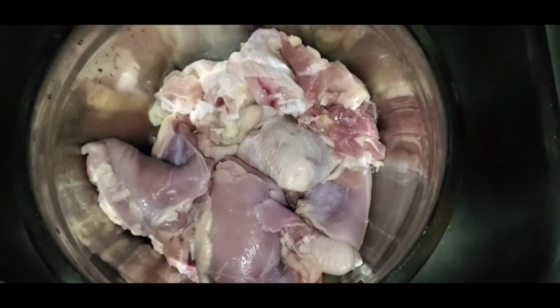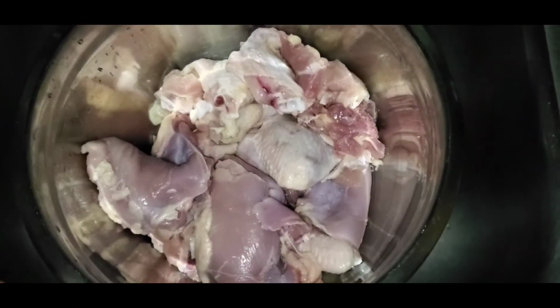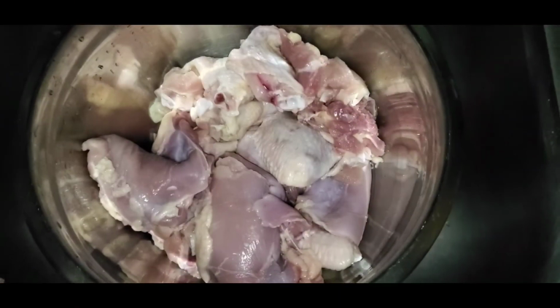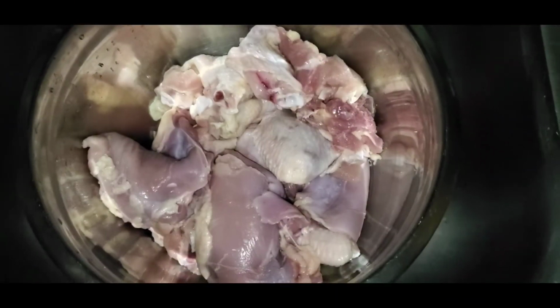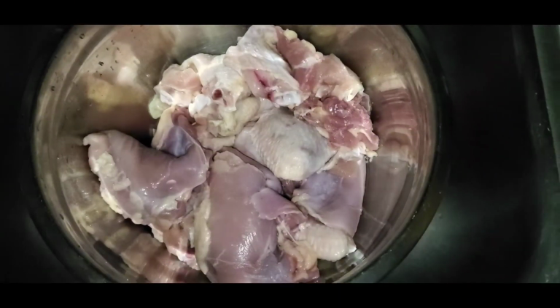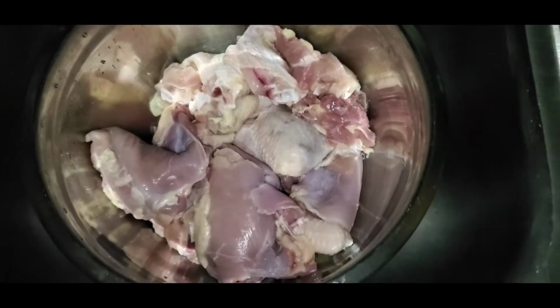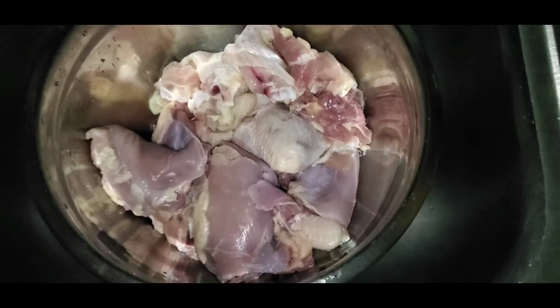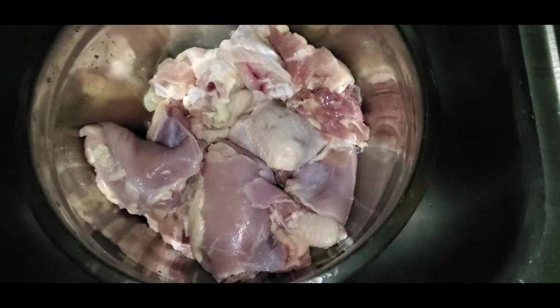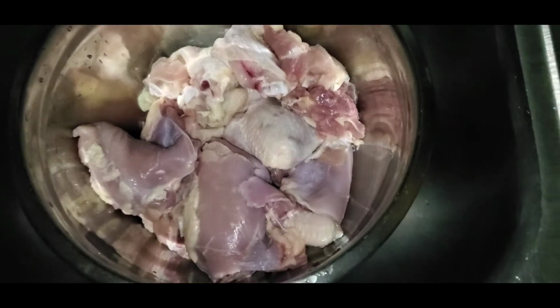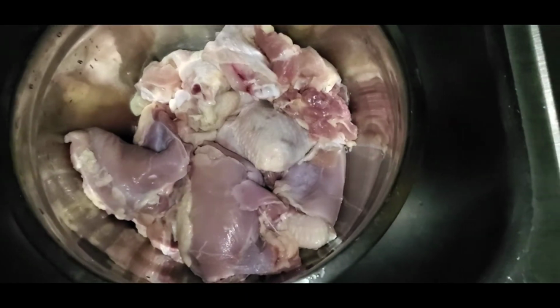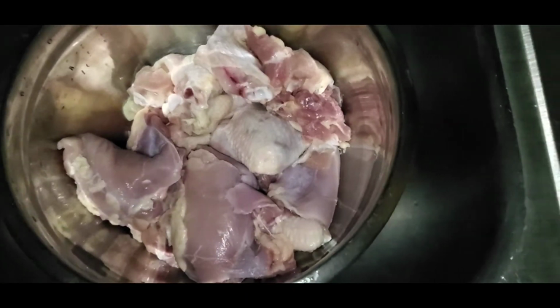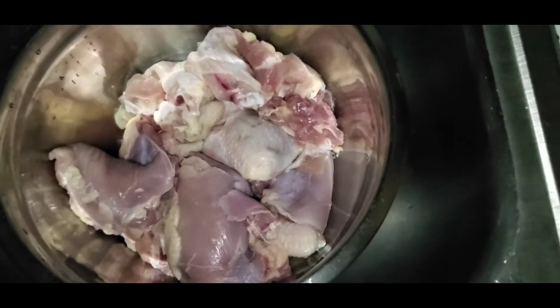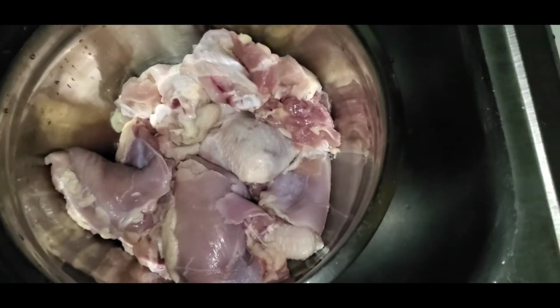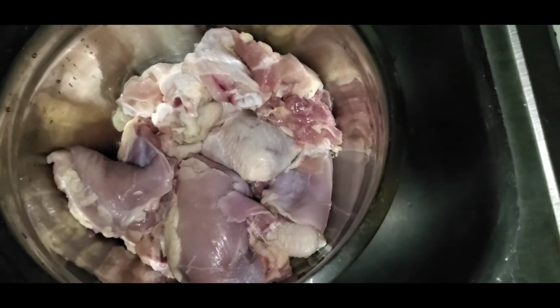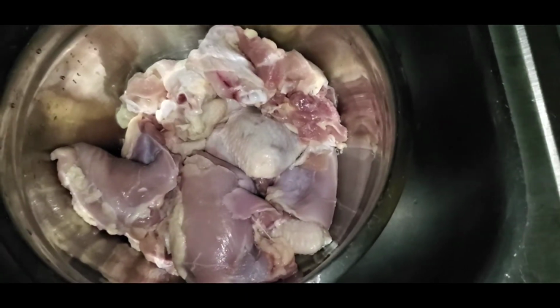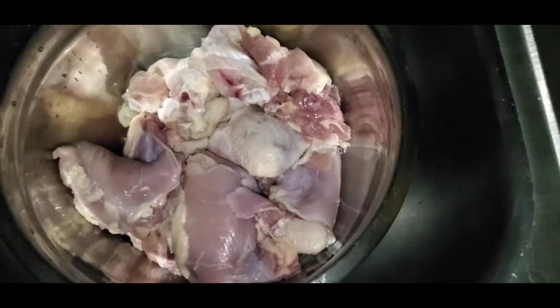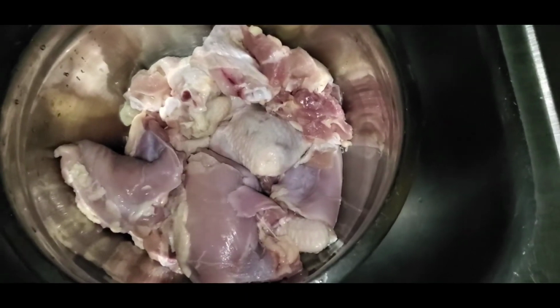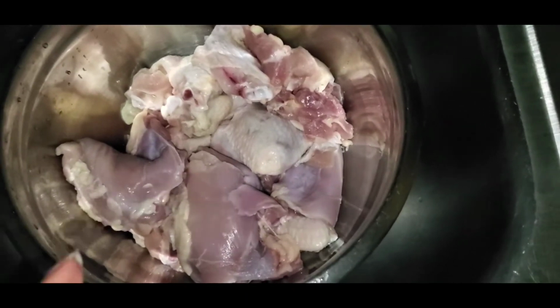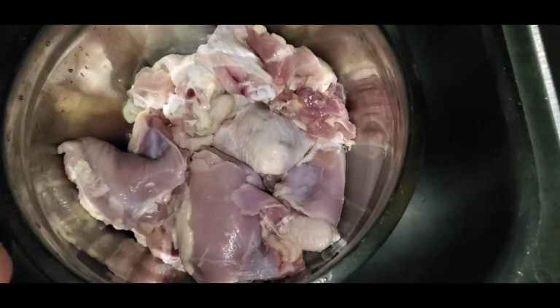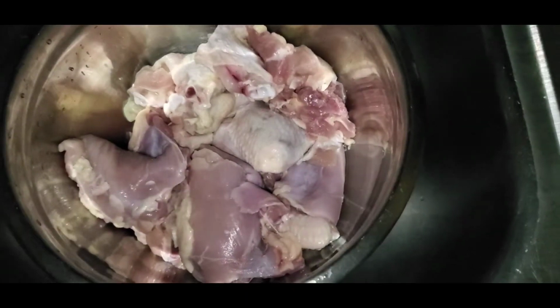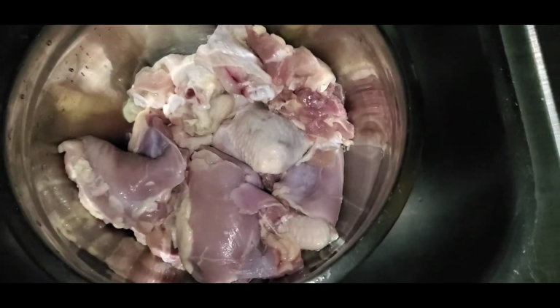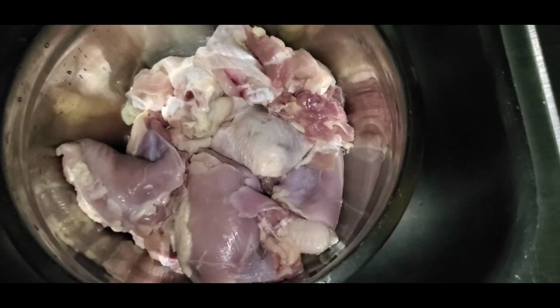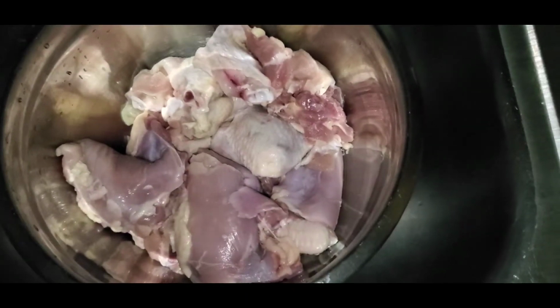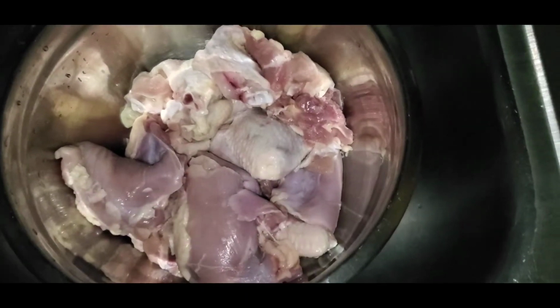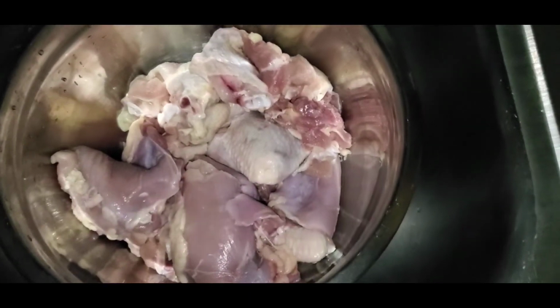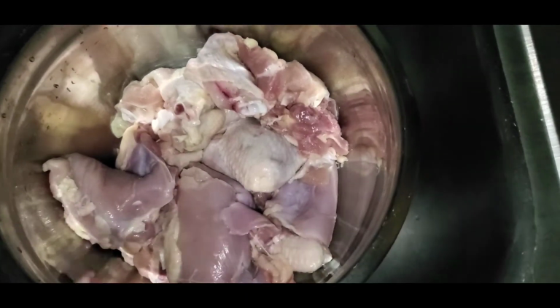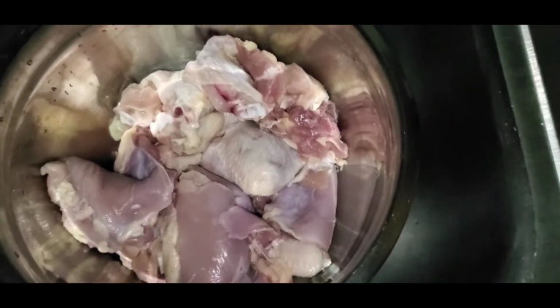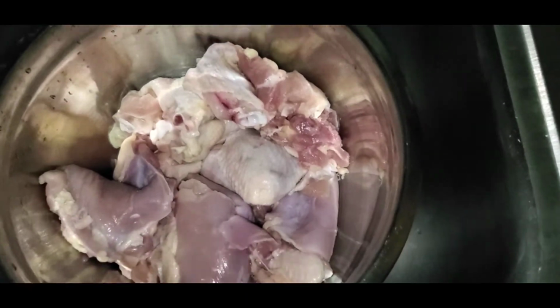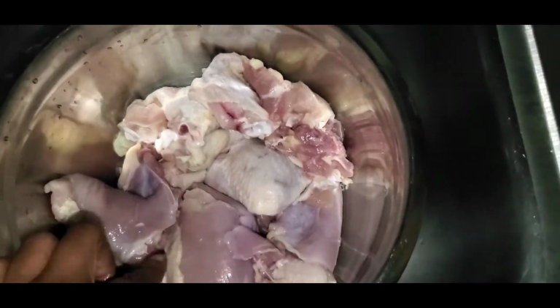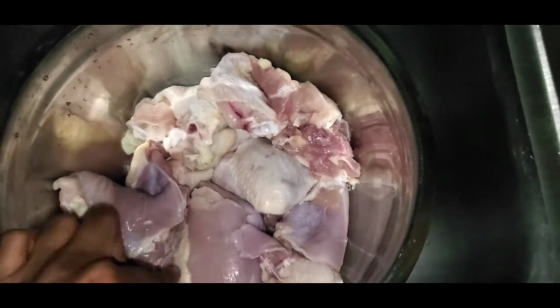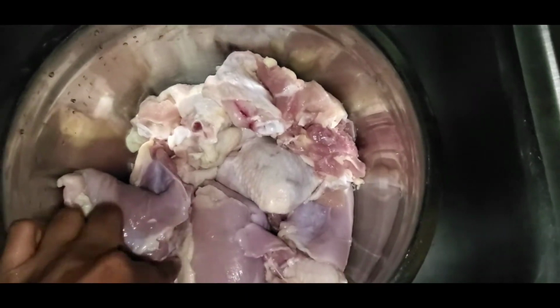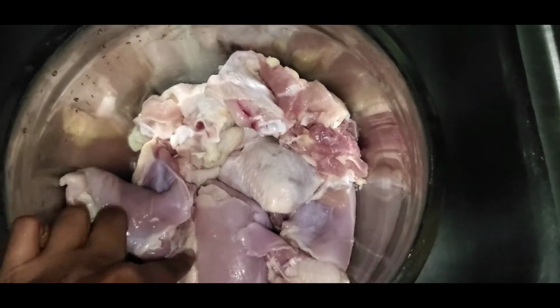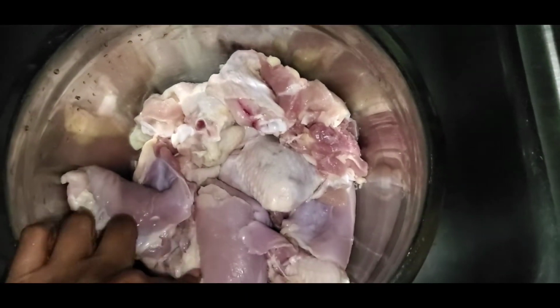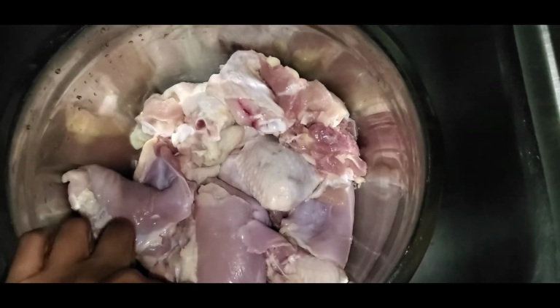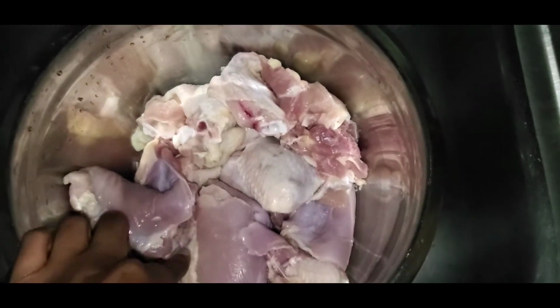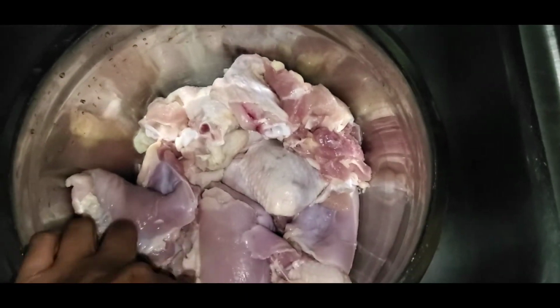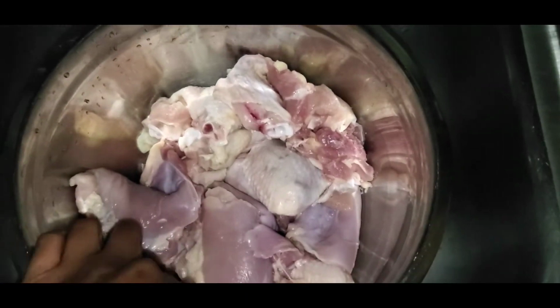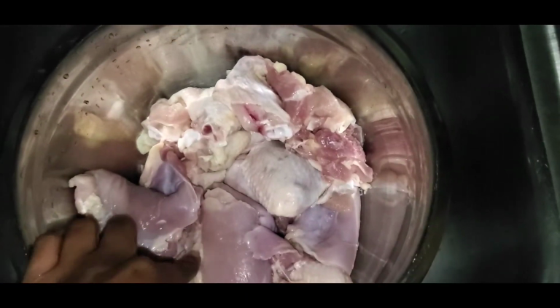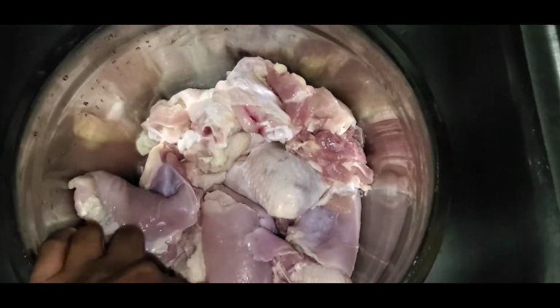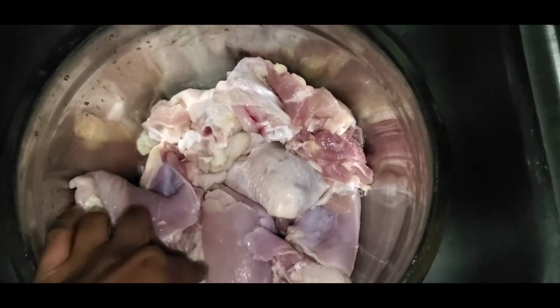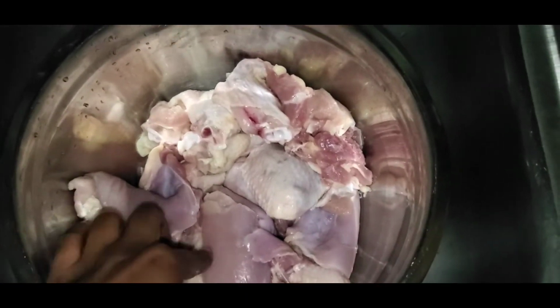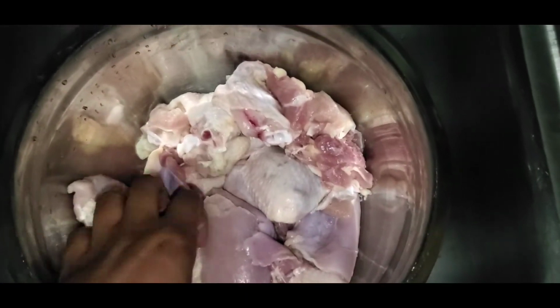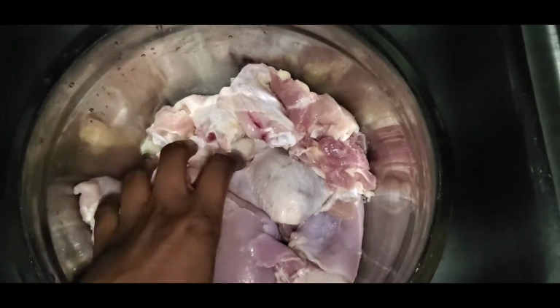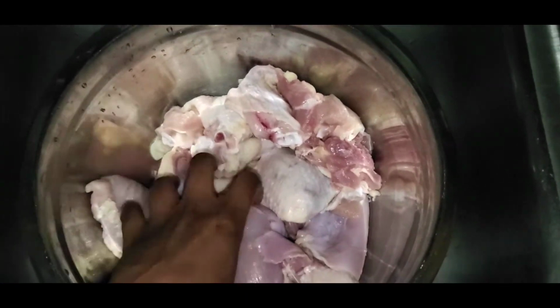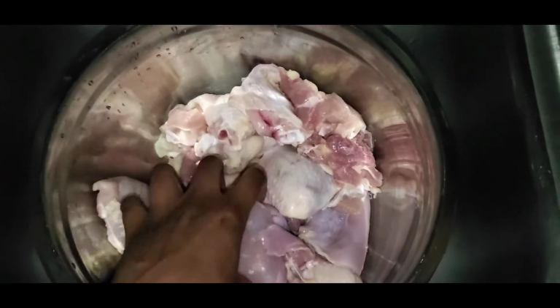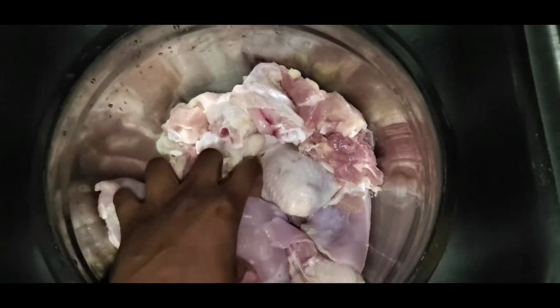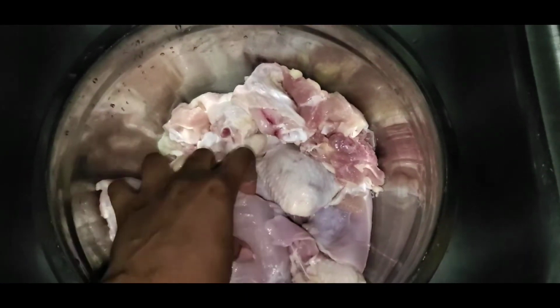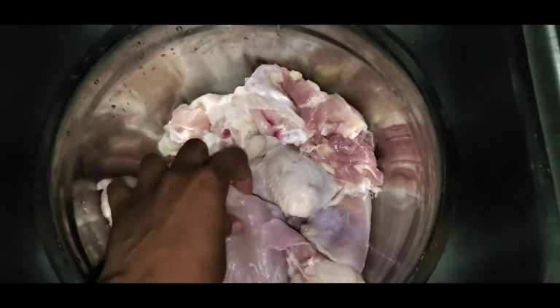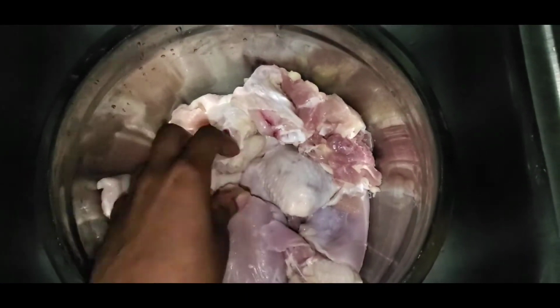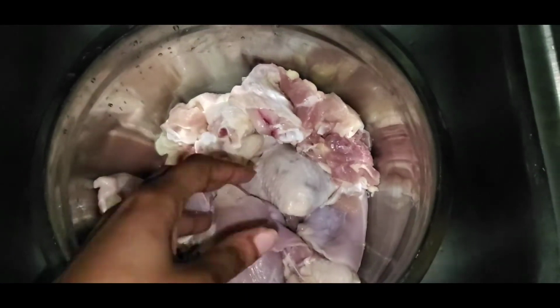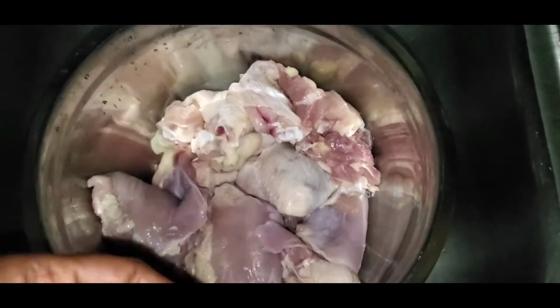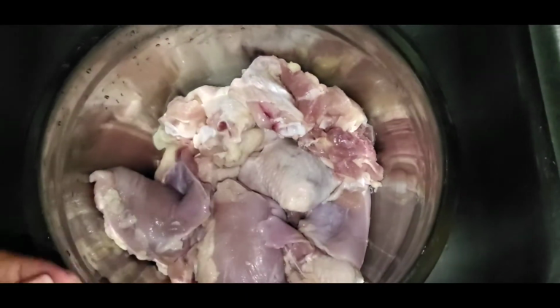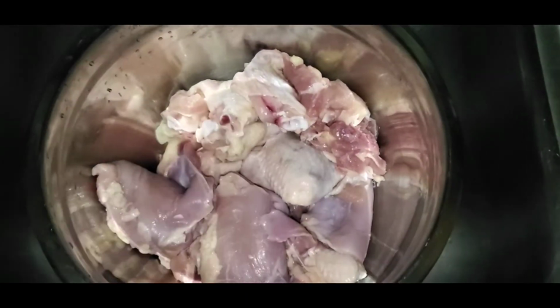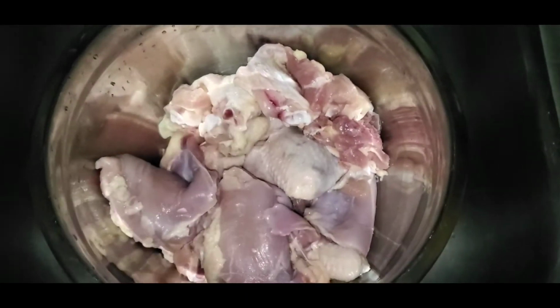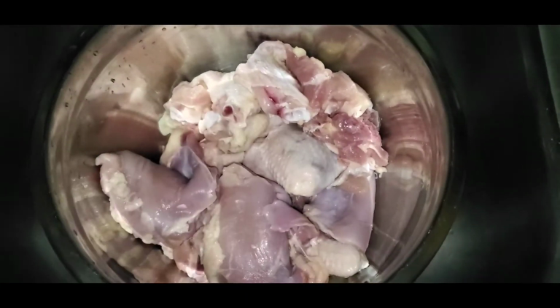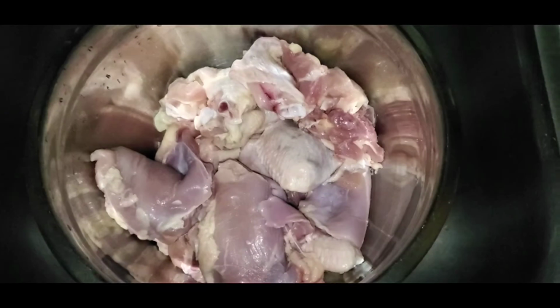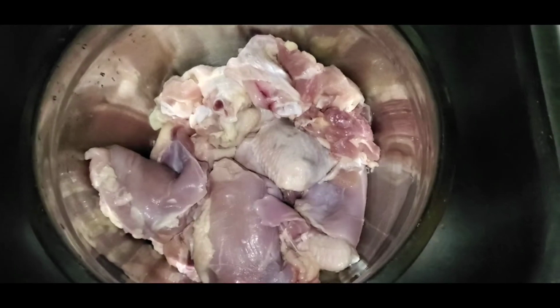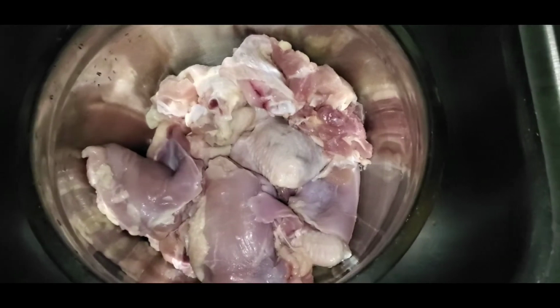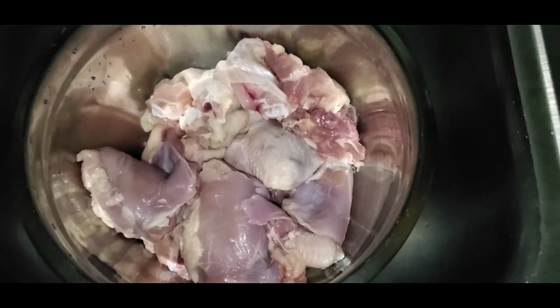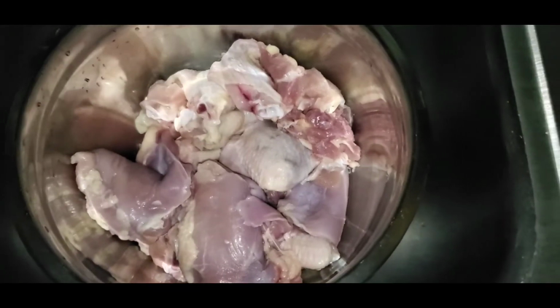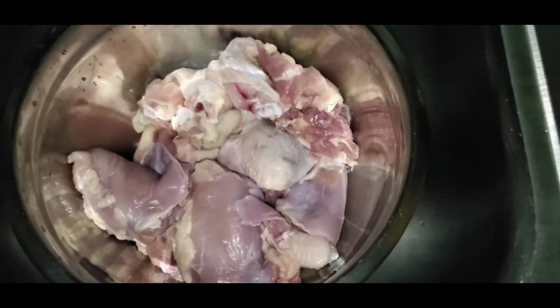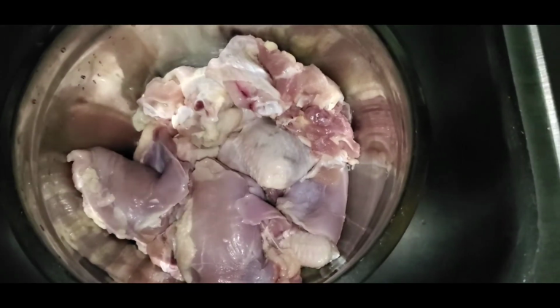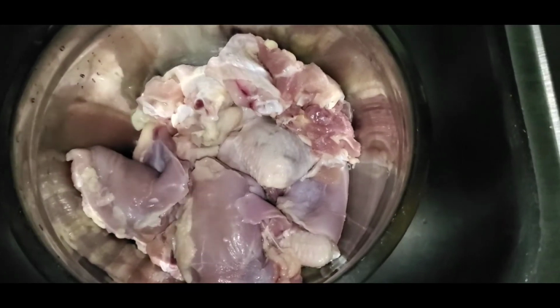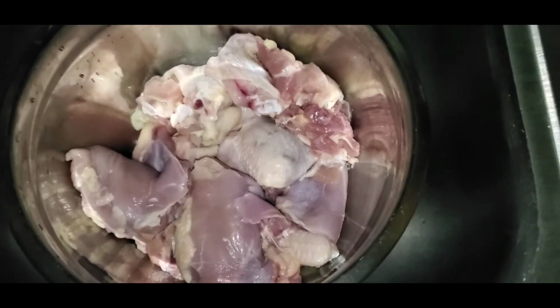Now I wash all of my chicken. Some of the chicken I left the fat on it because I want that fat to turn into grease for the gravy of the curry.